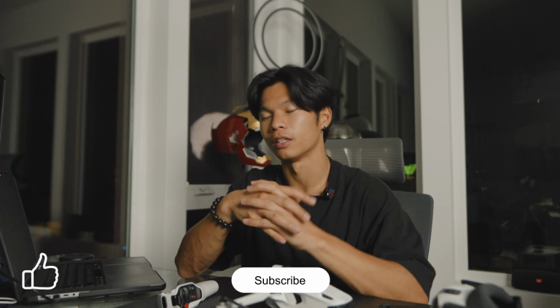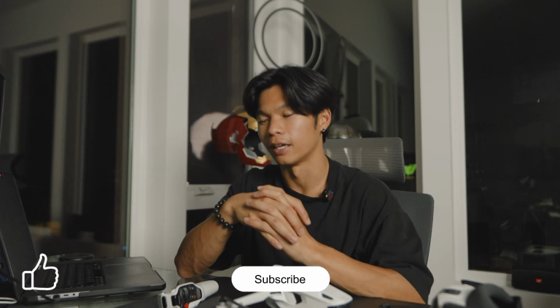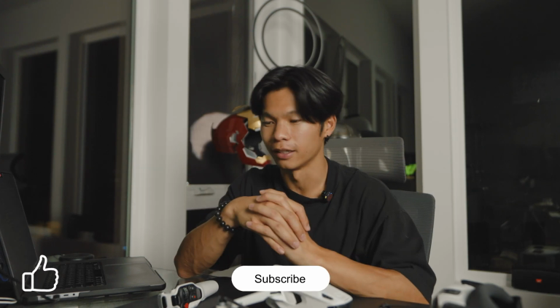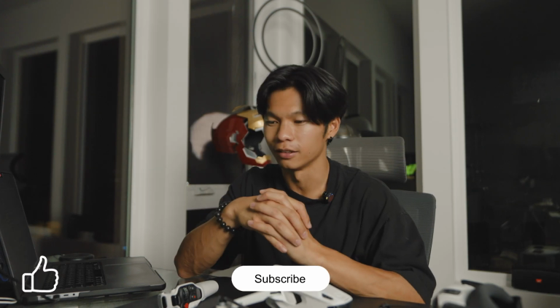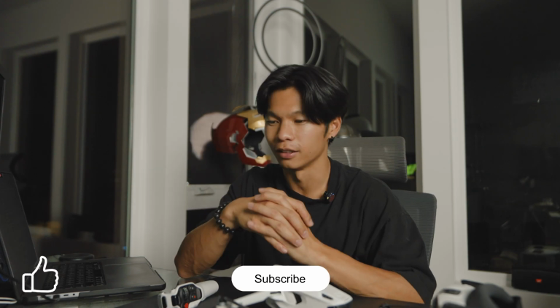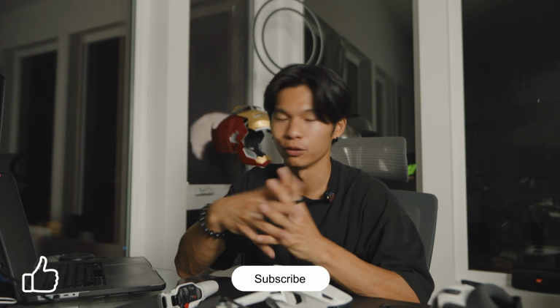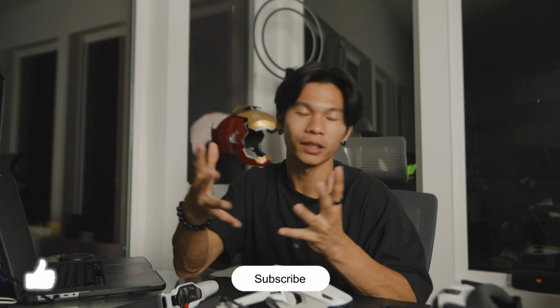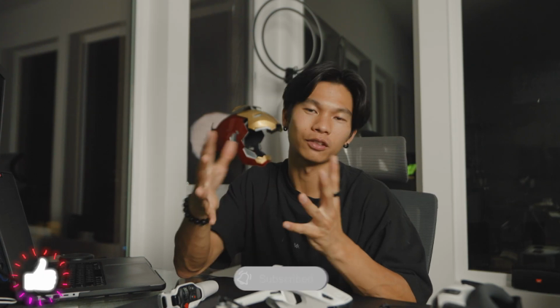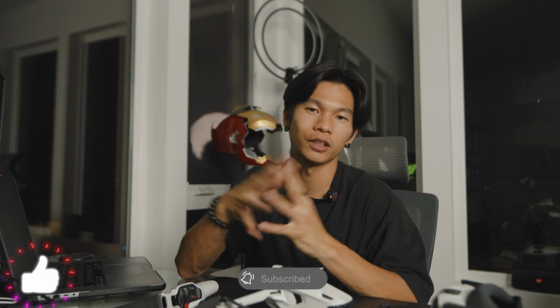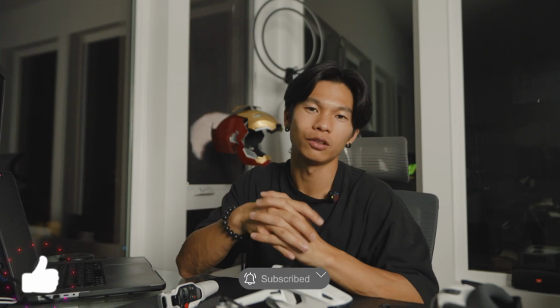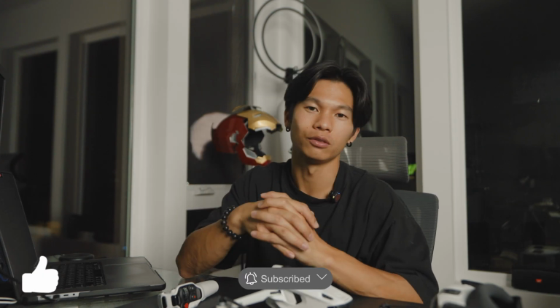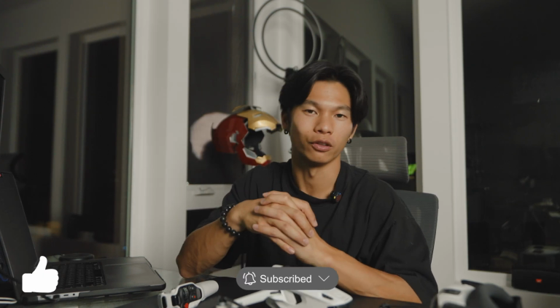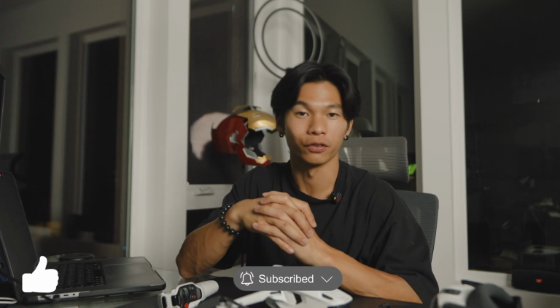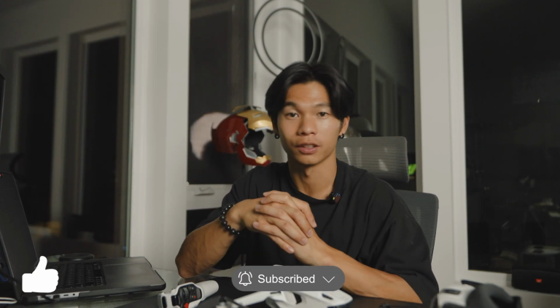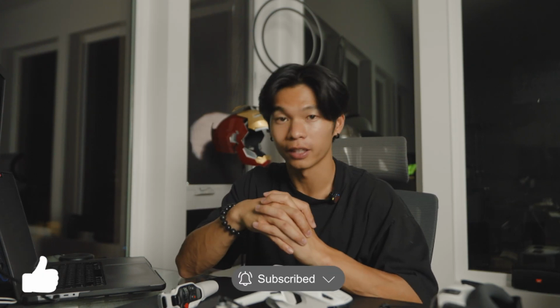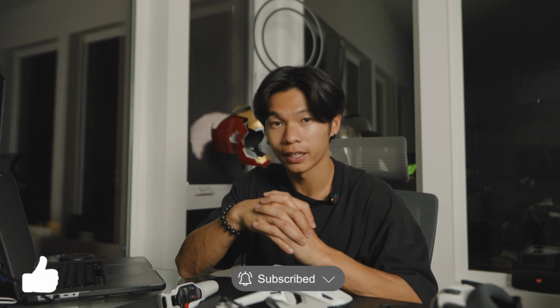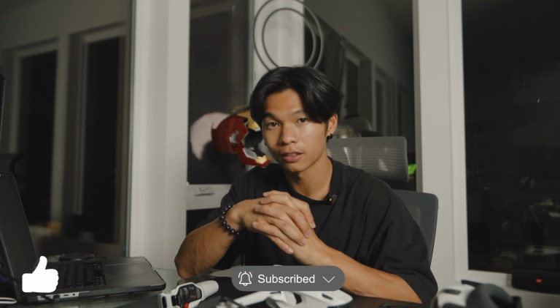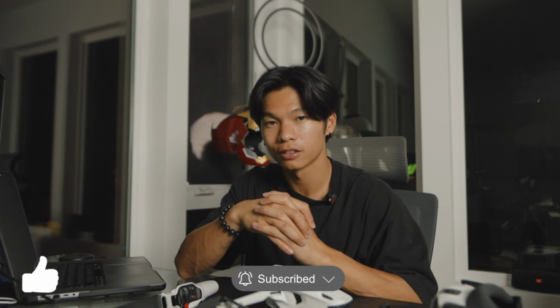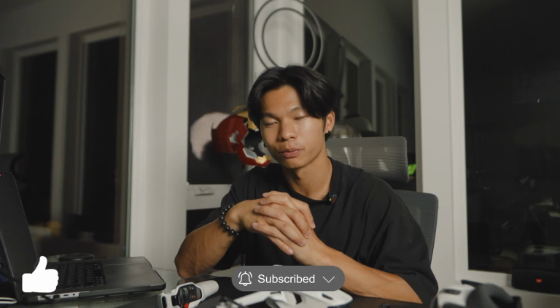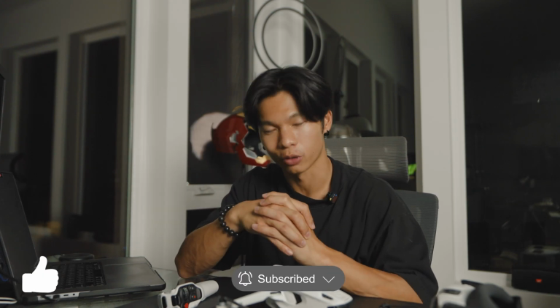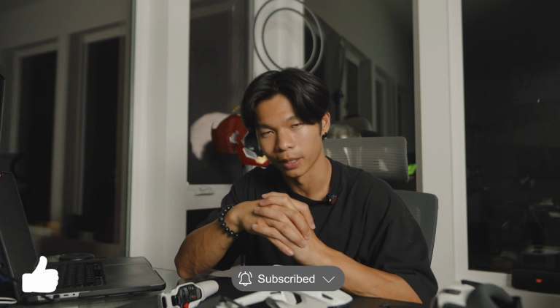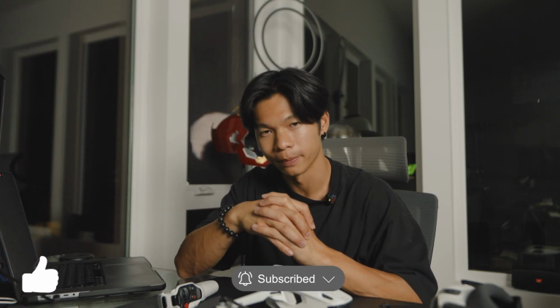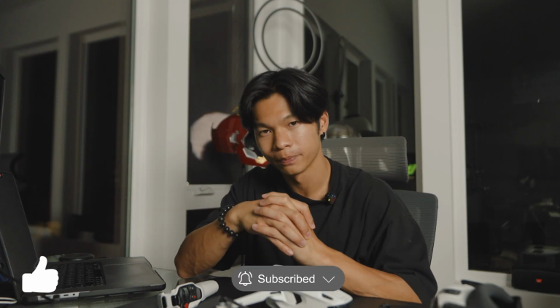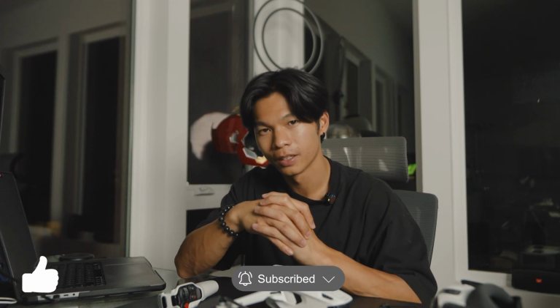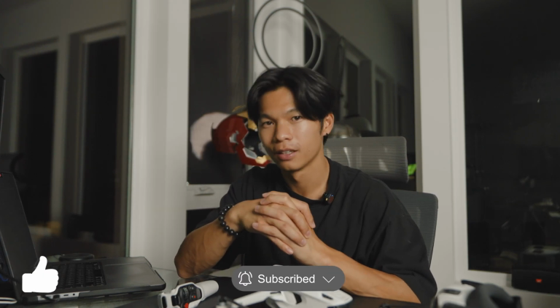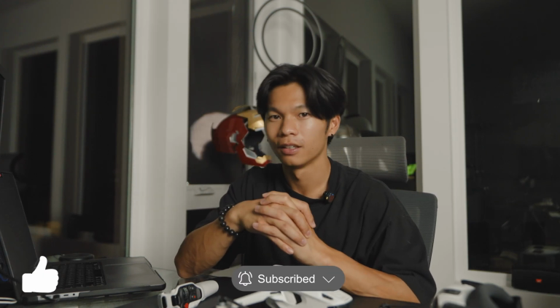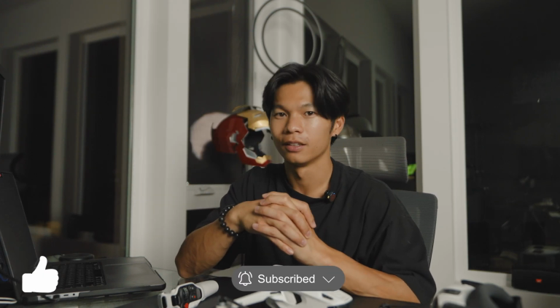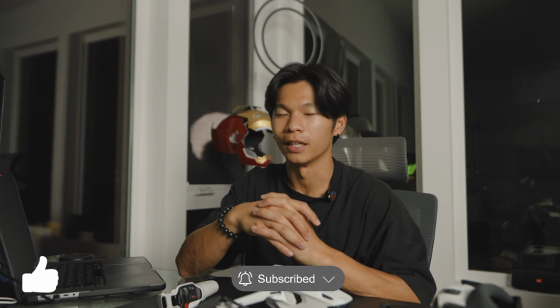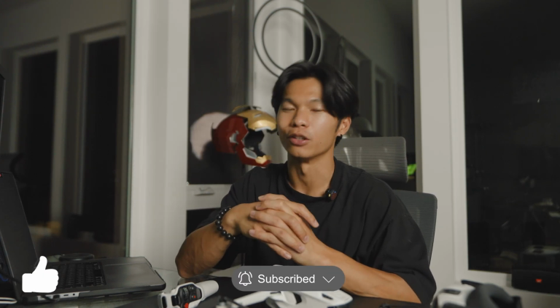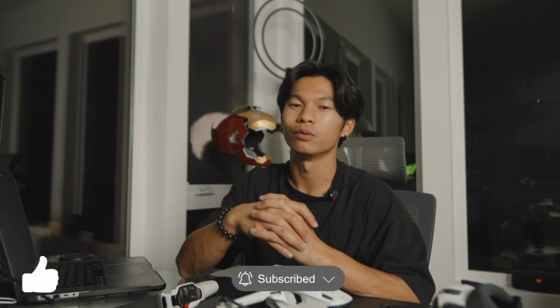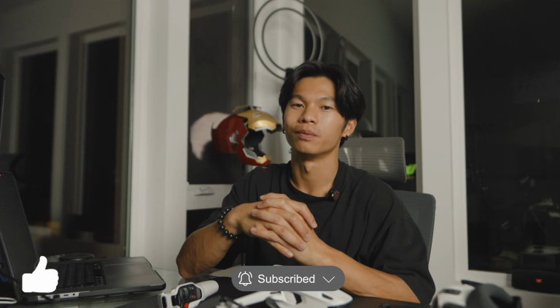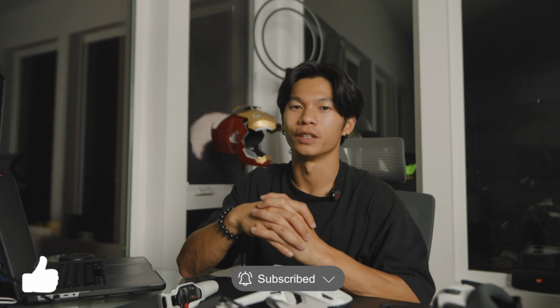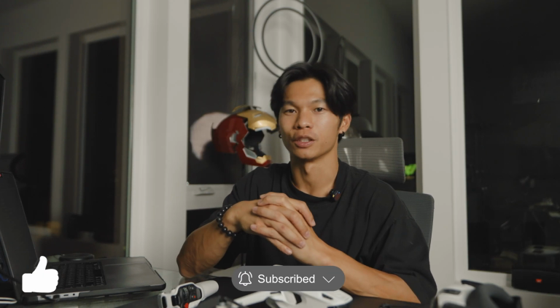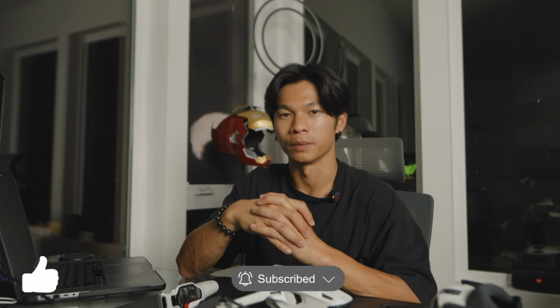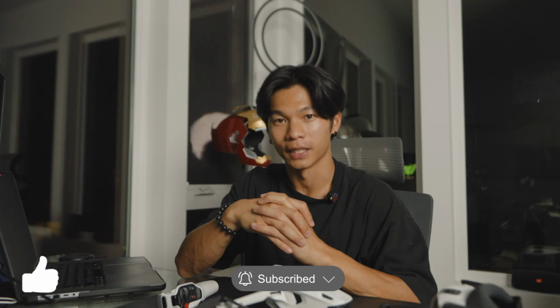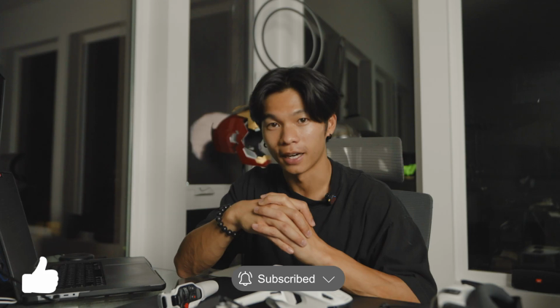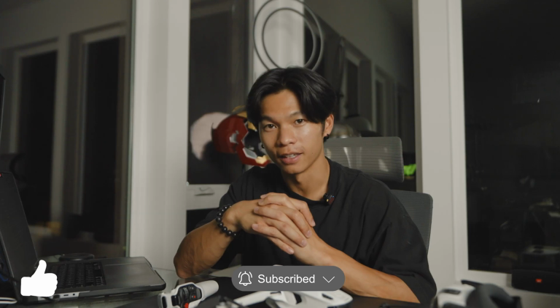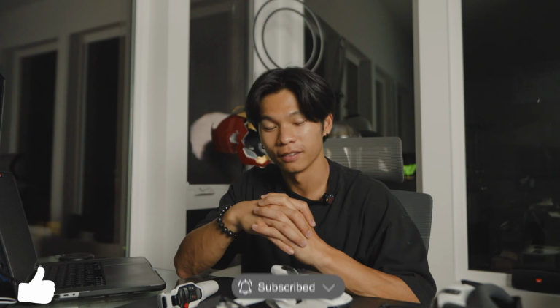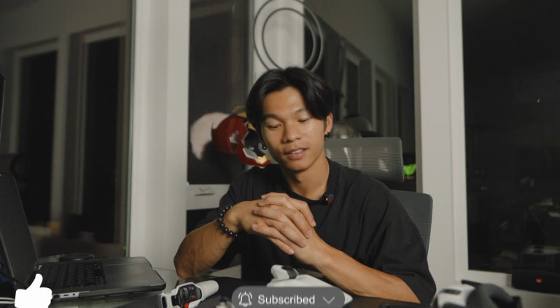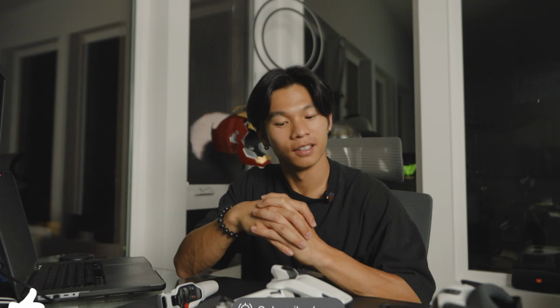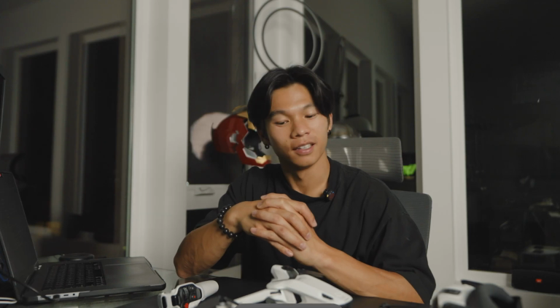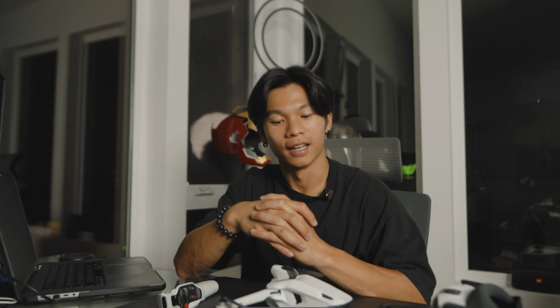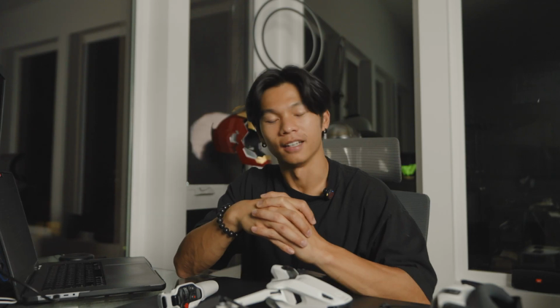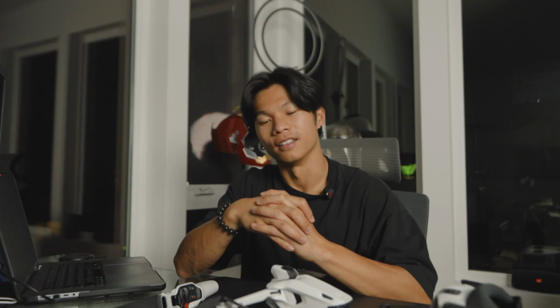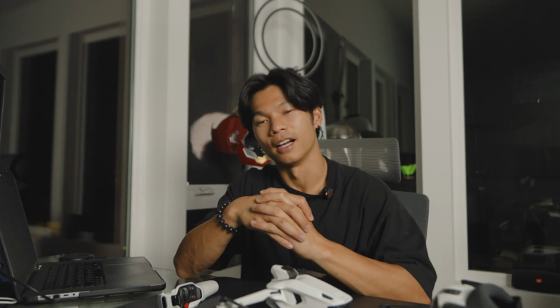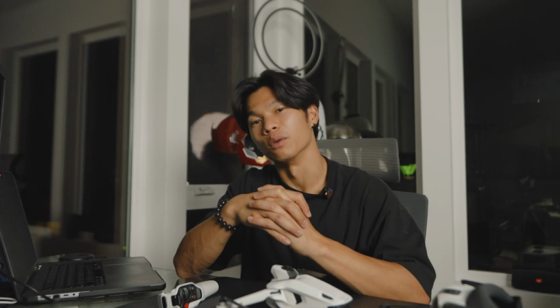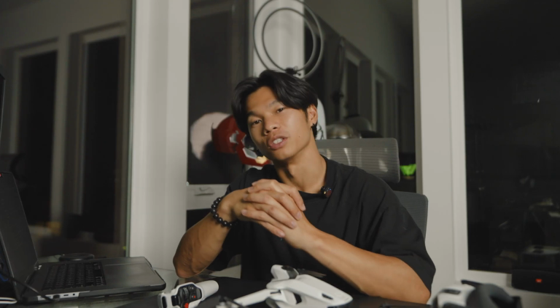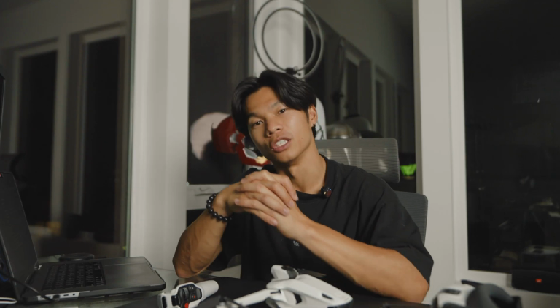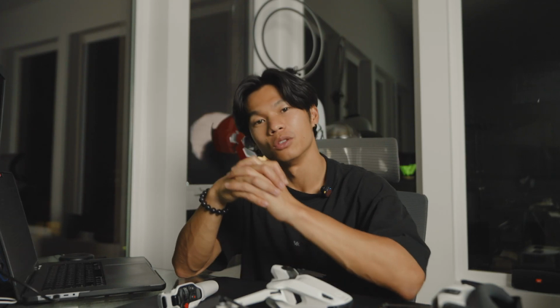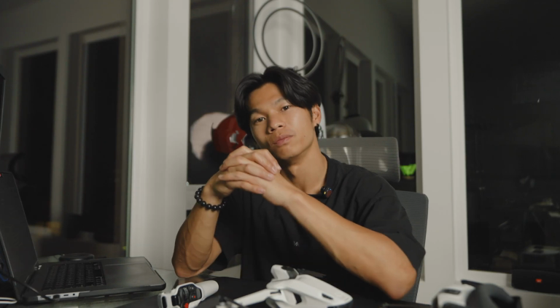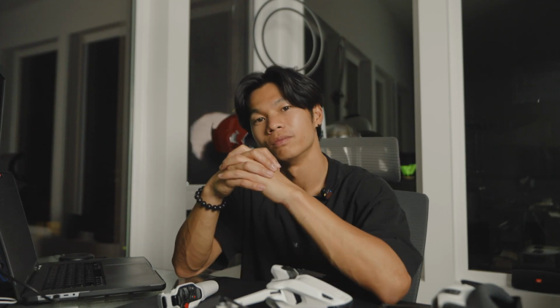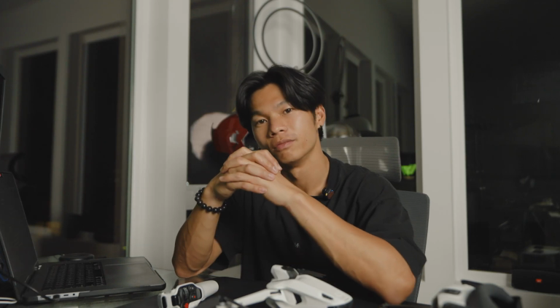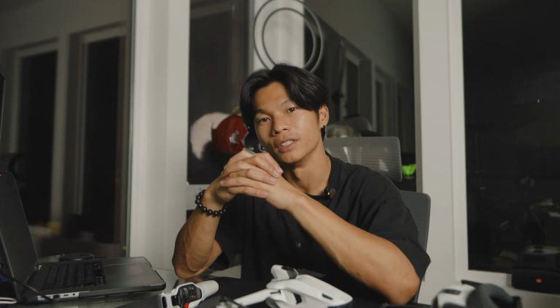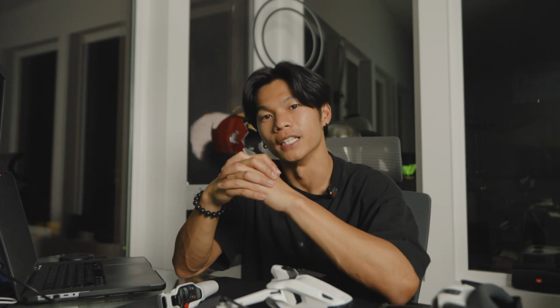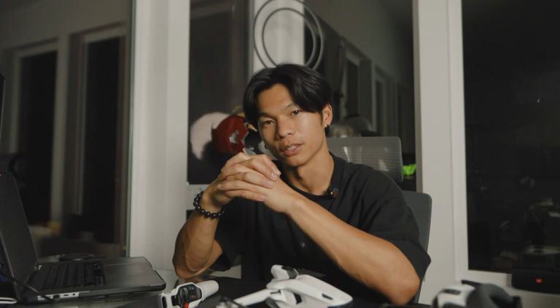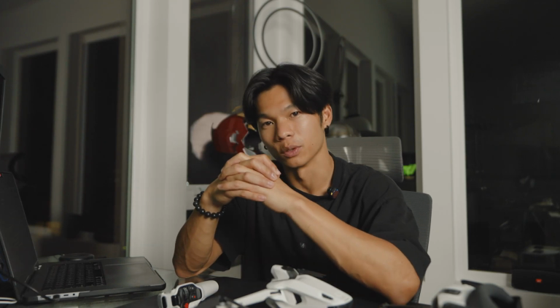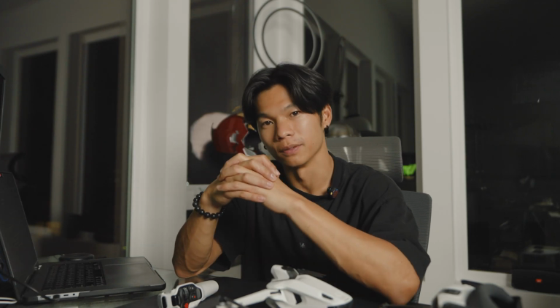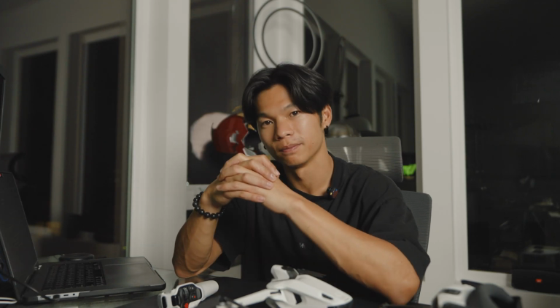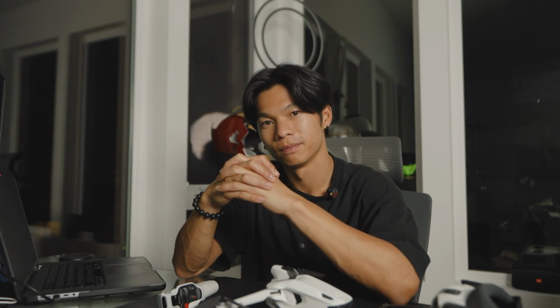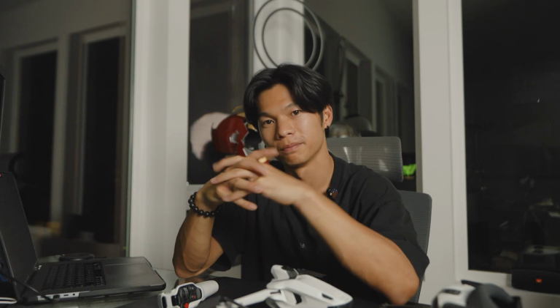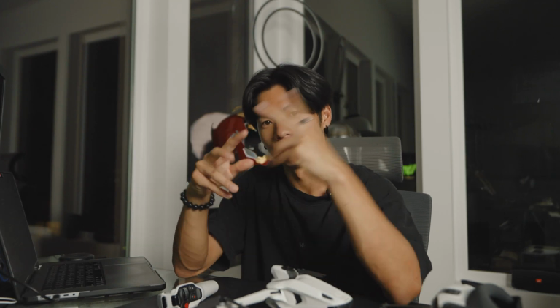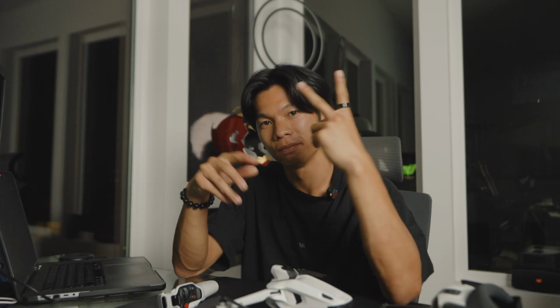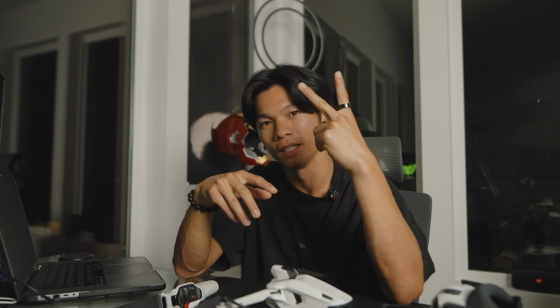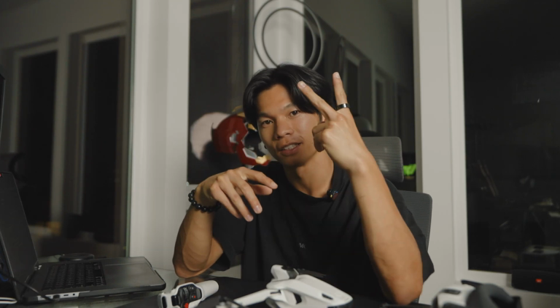If you liked this video, don't forget to like and subscribe. Thank you. This has been Kai, and I will see you in the next one. Peace.